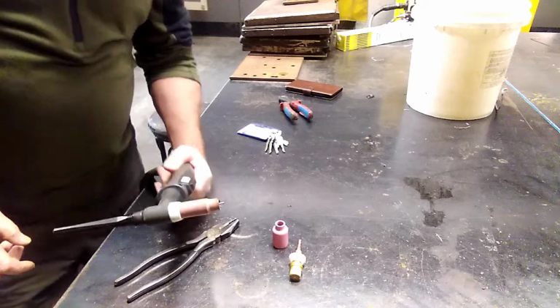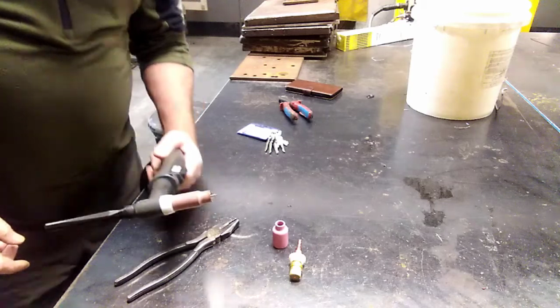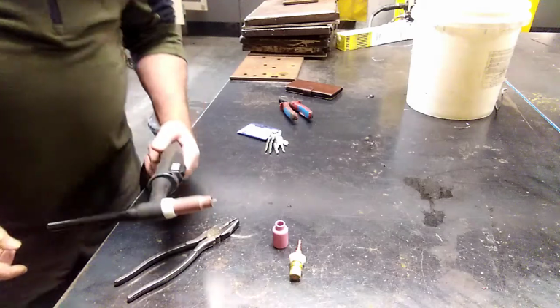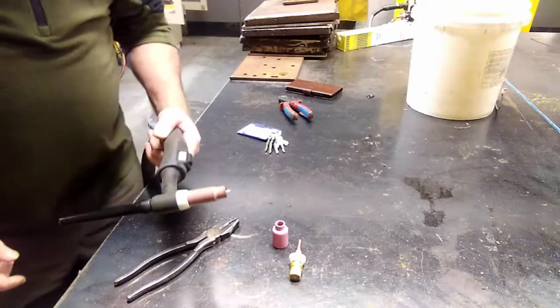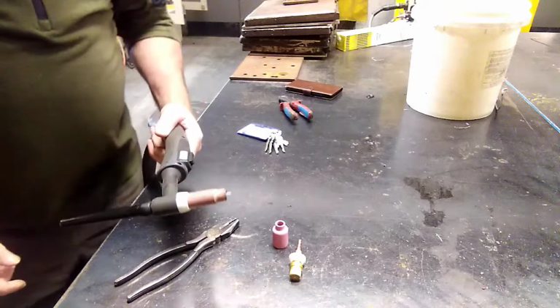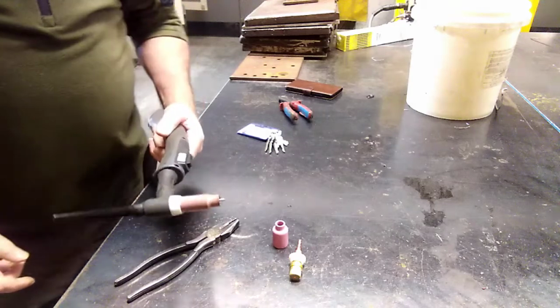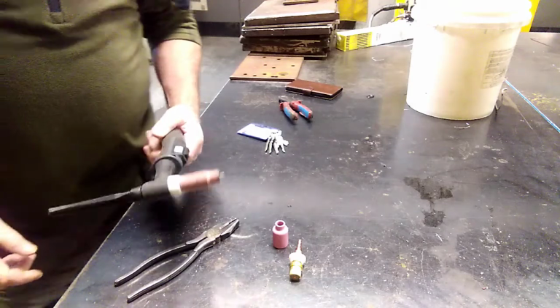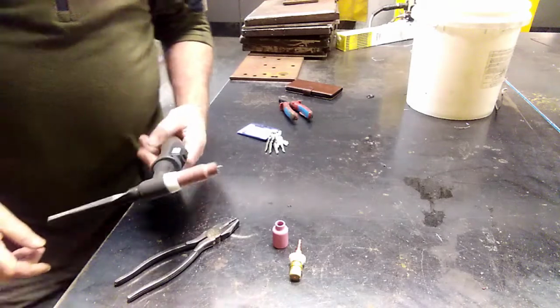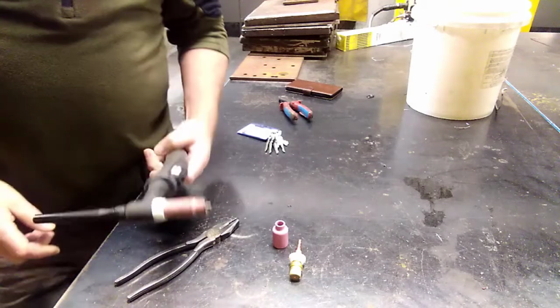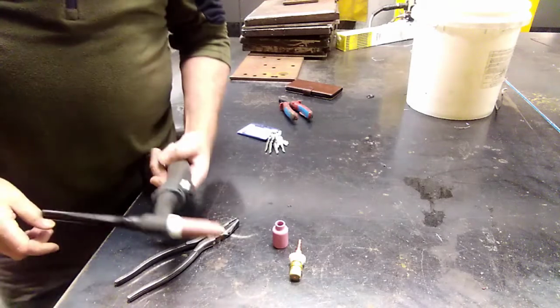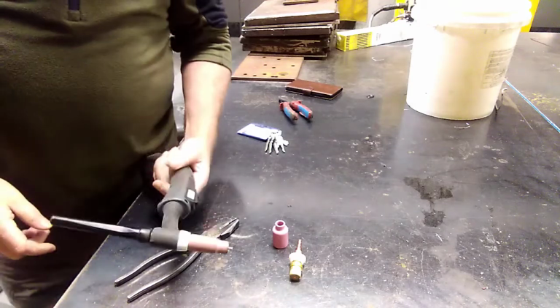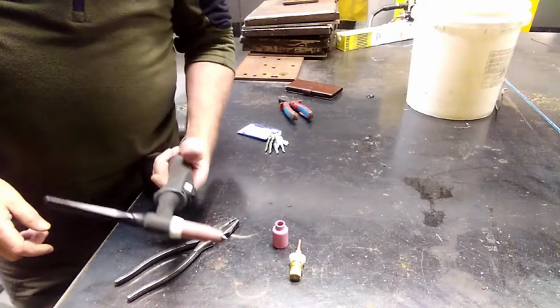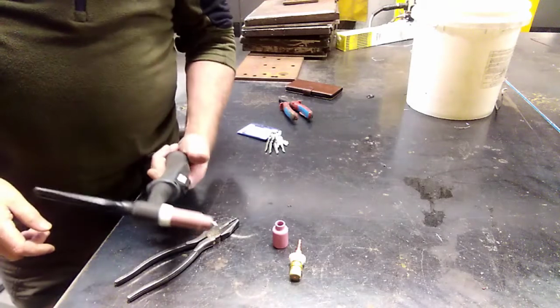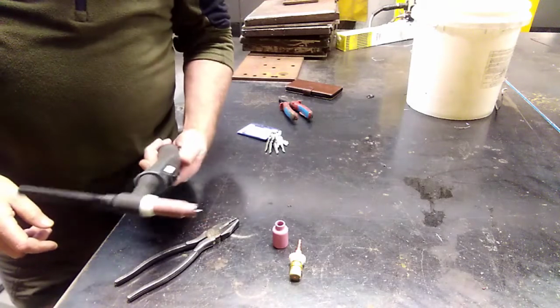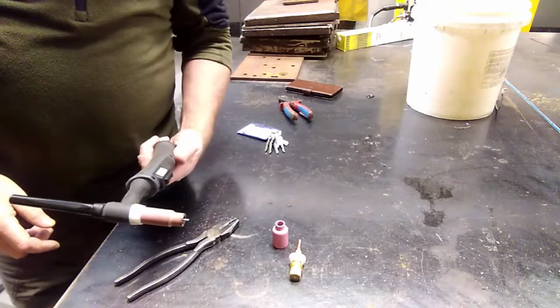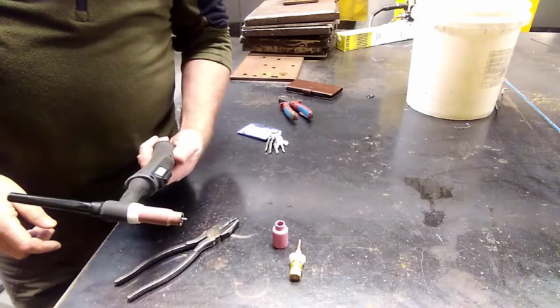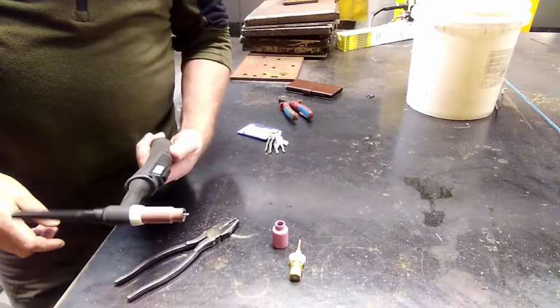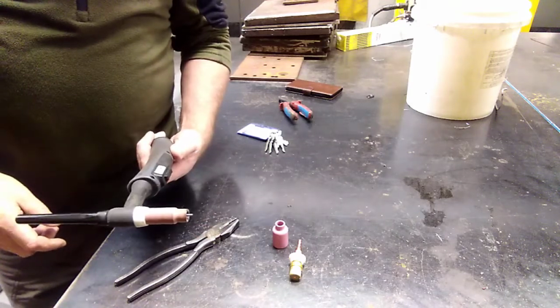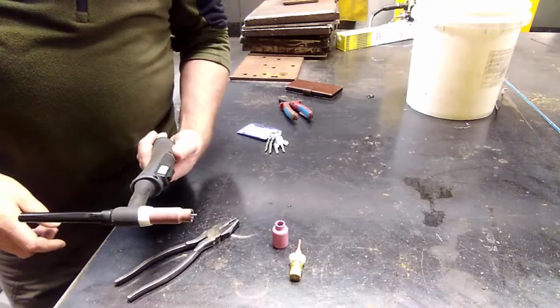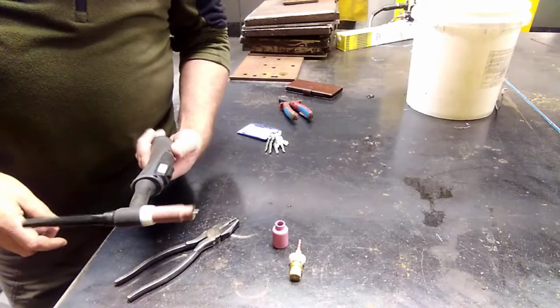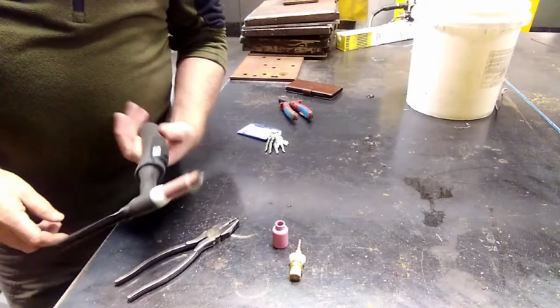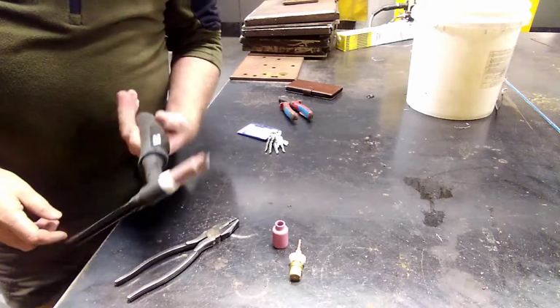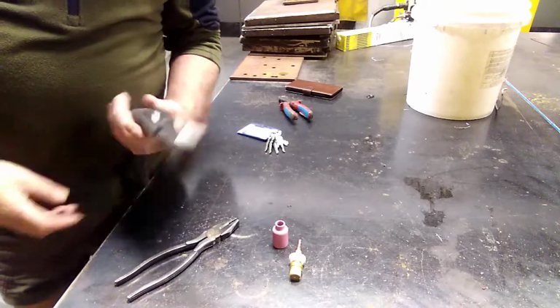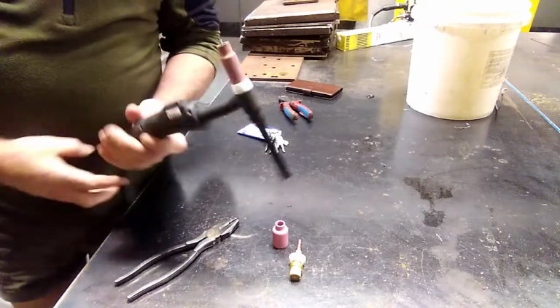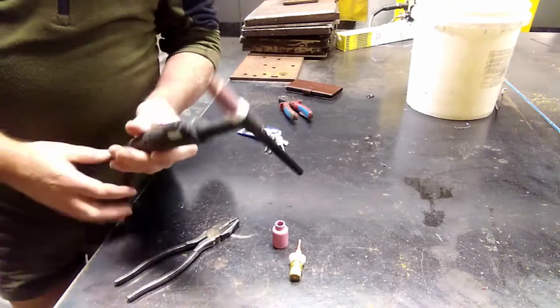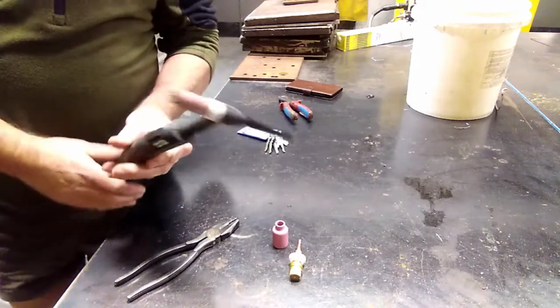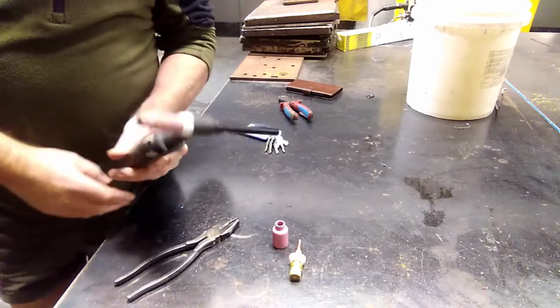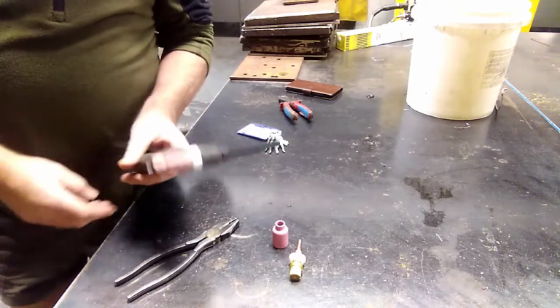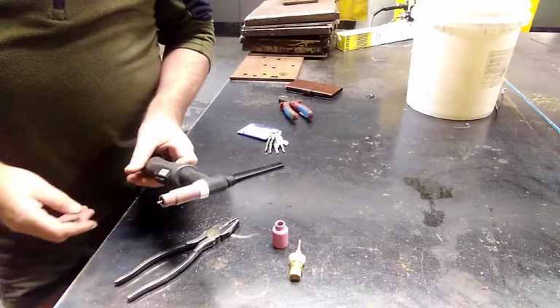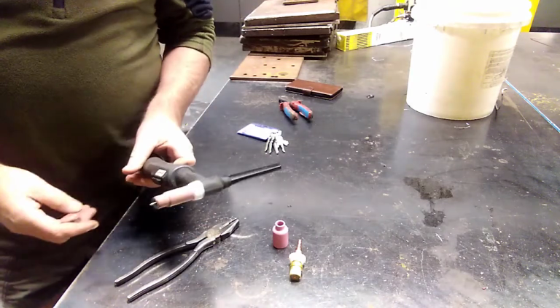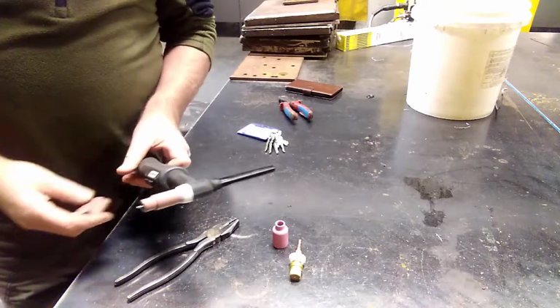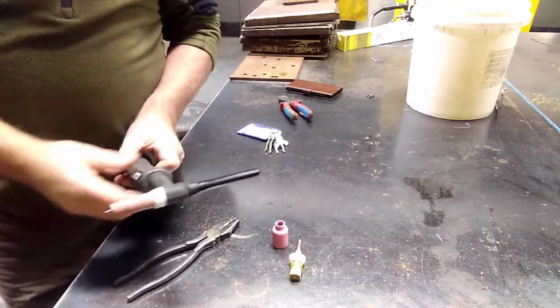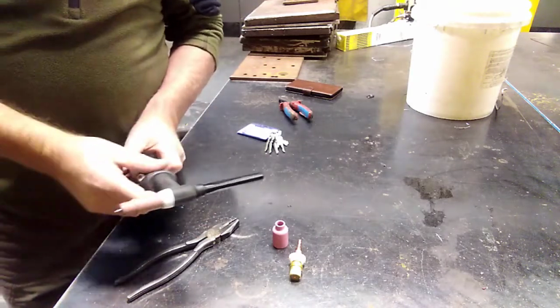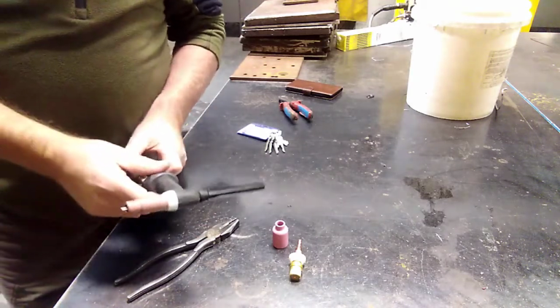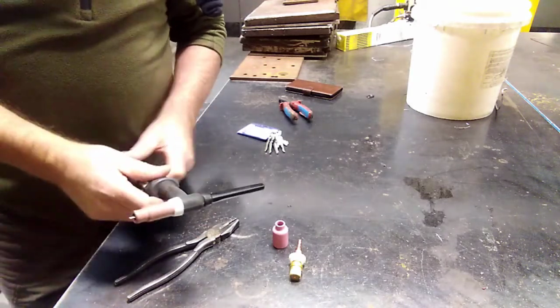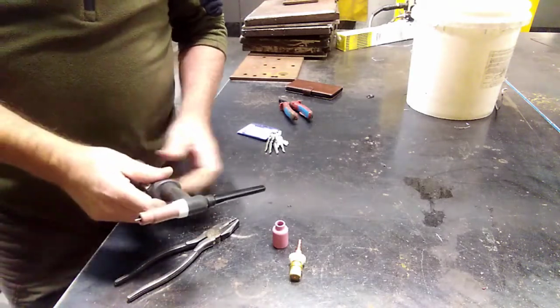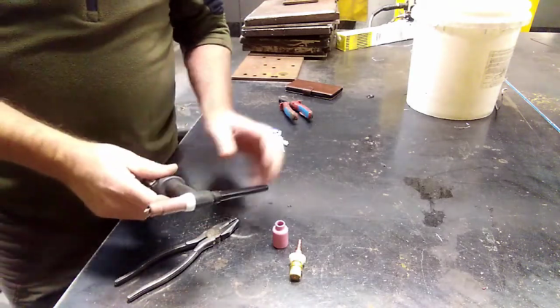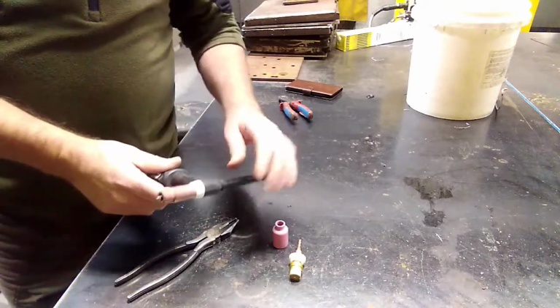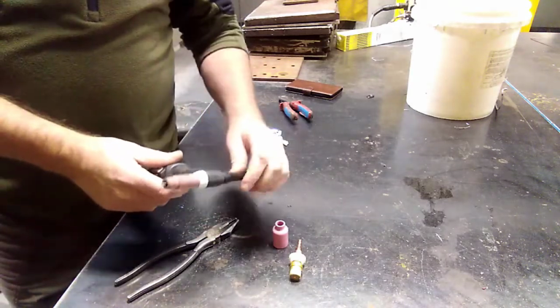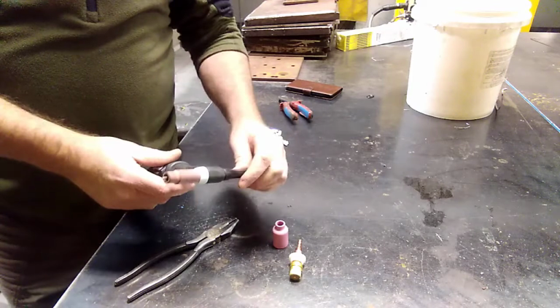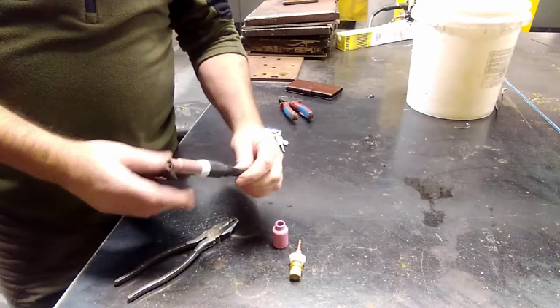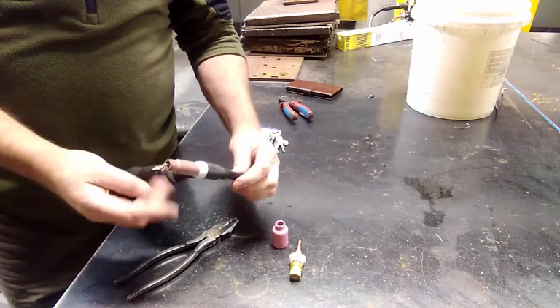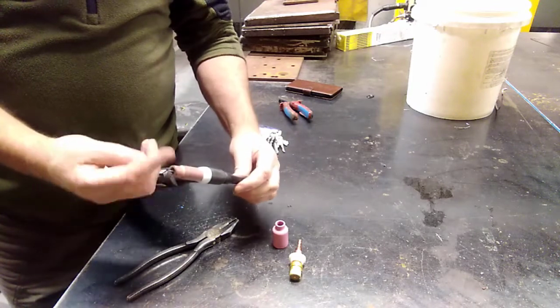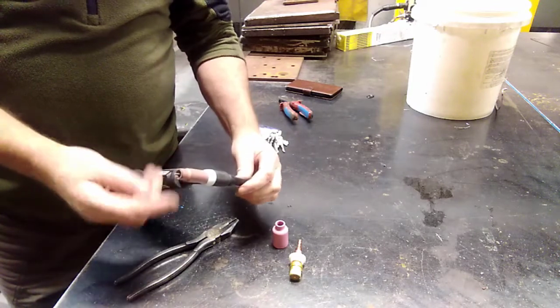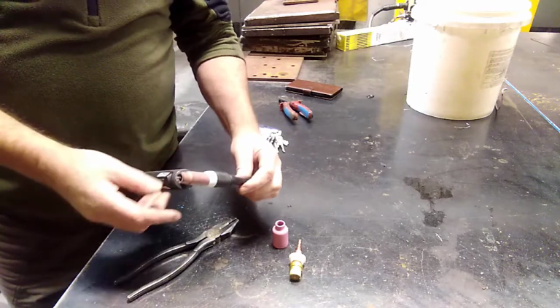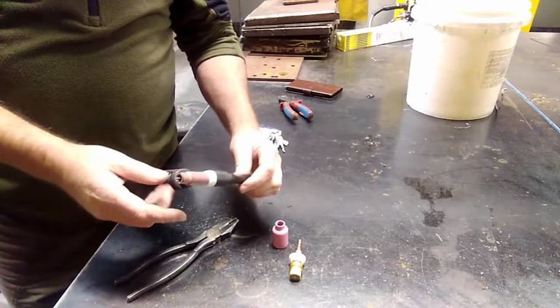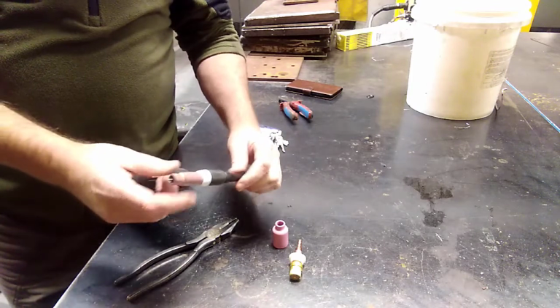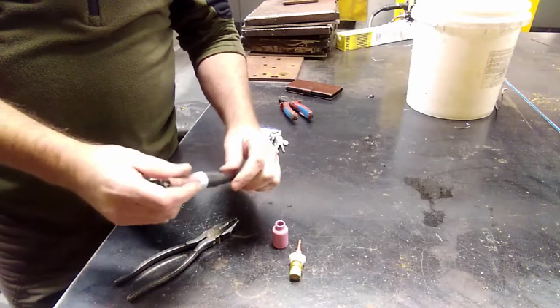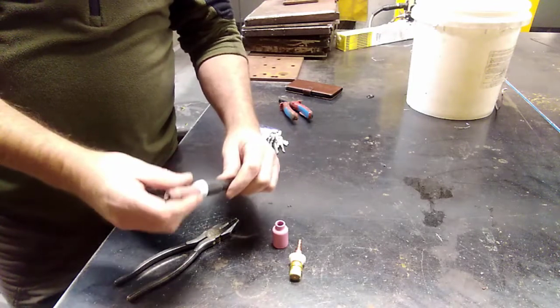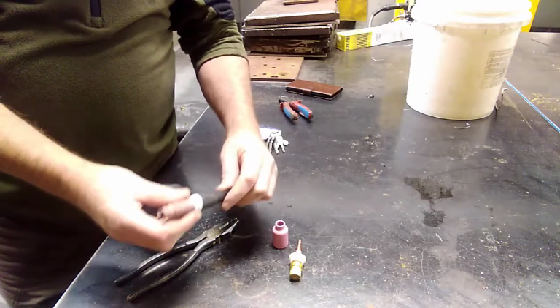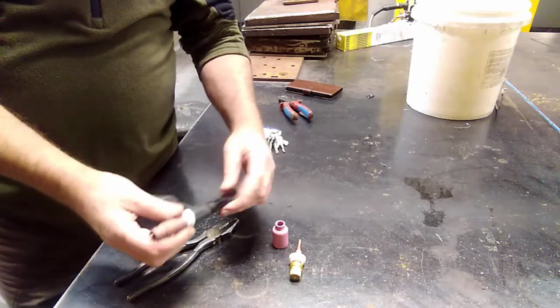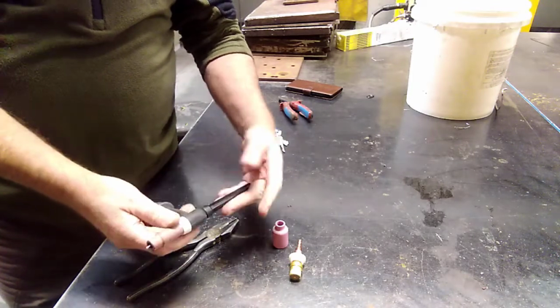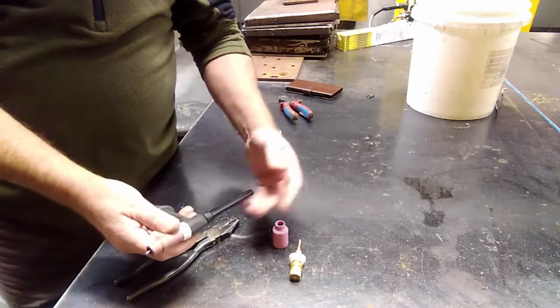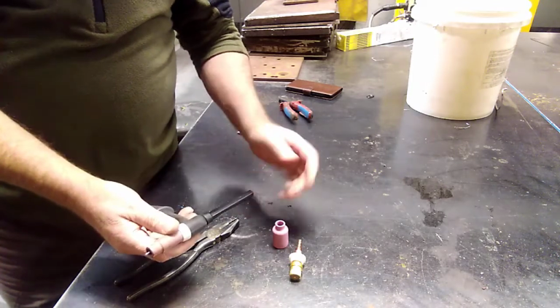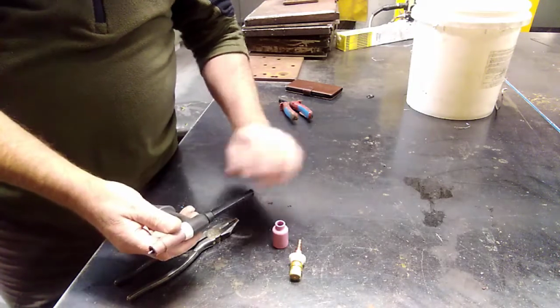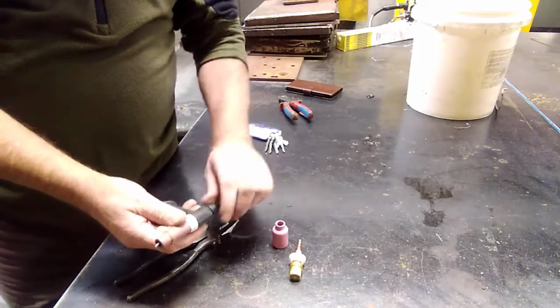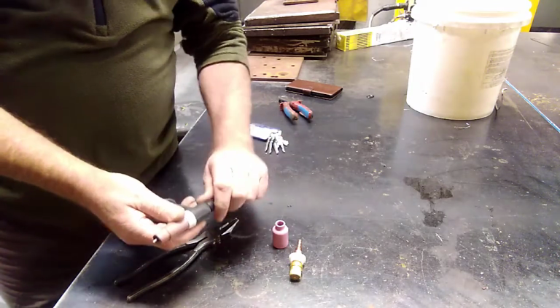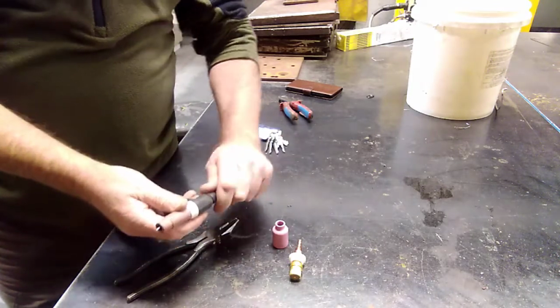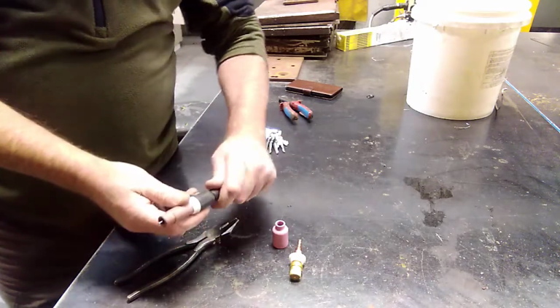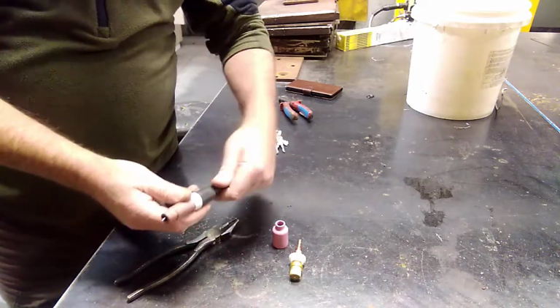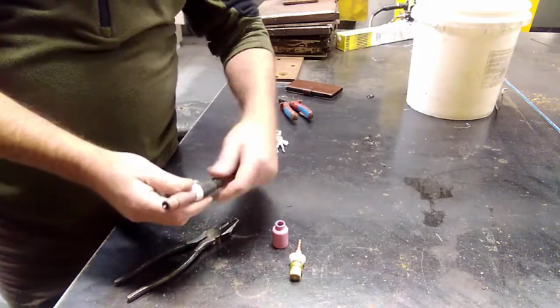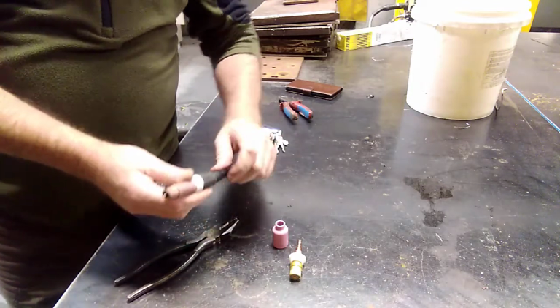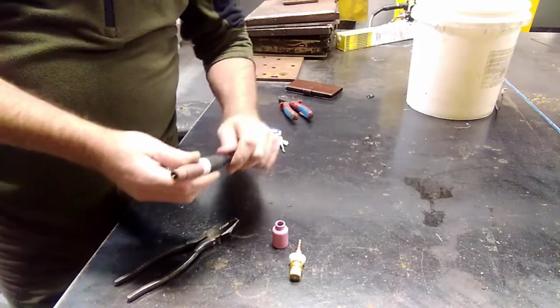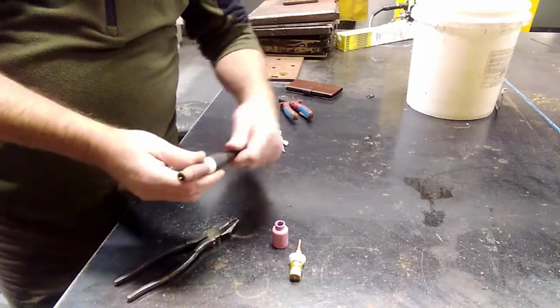So we've got a TIG torch here. It's got a standard collet on it with a tungsten in it, so I'm just going to undo the back of it.